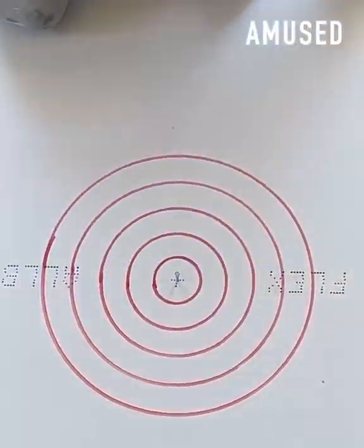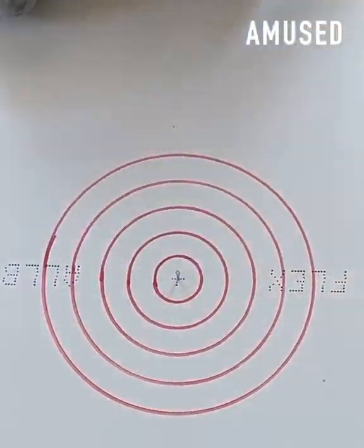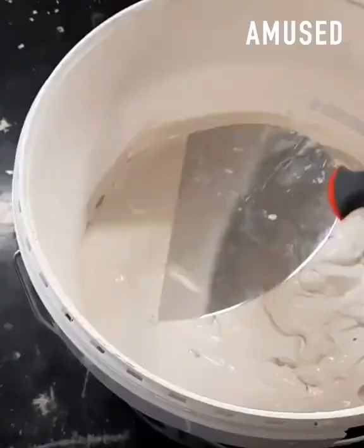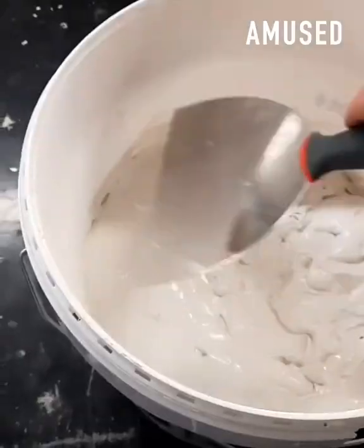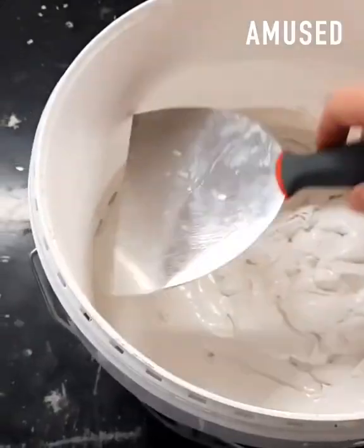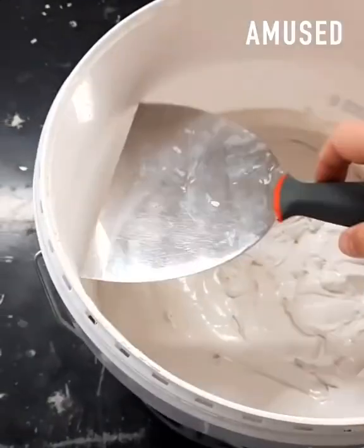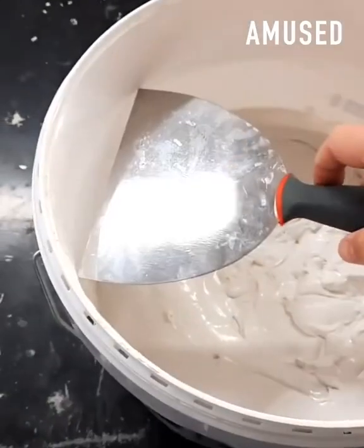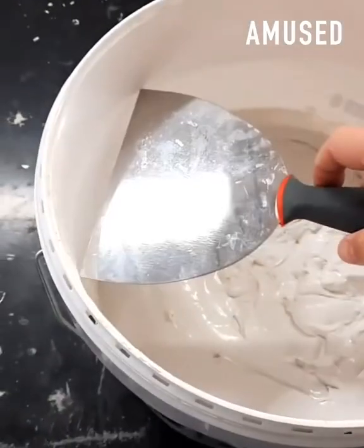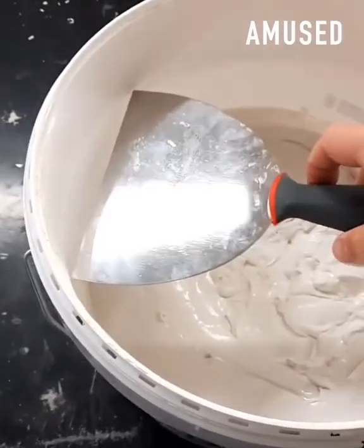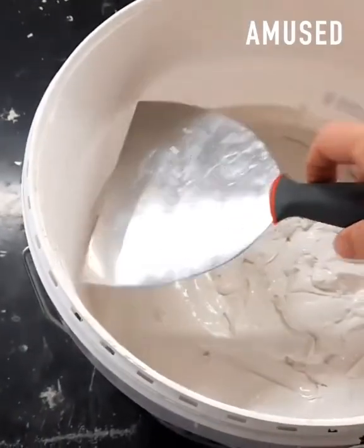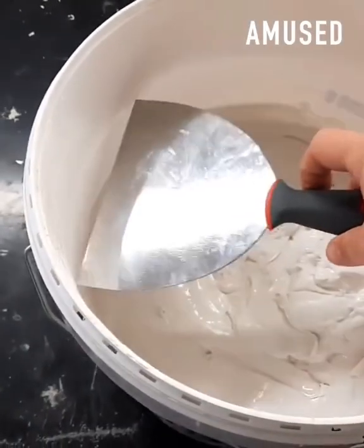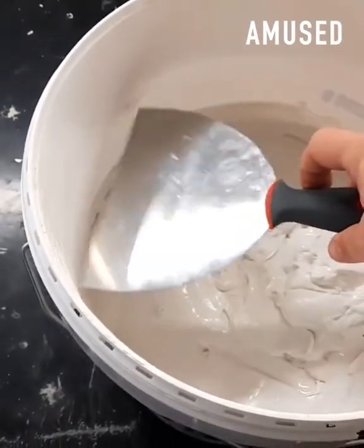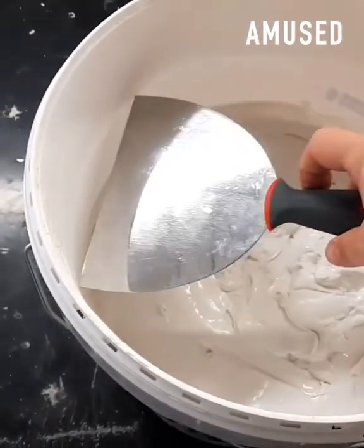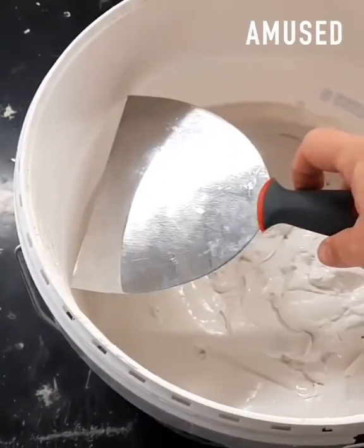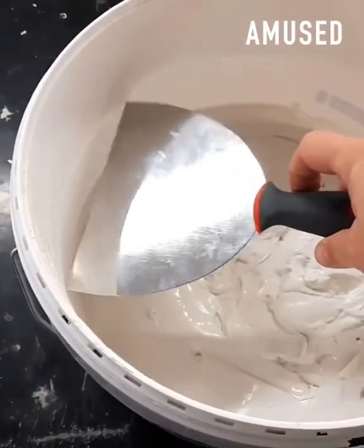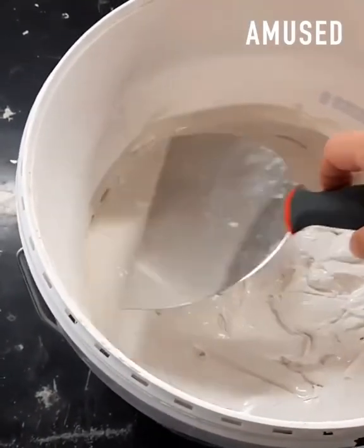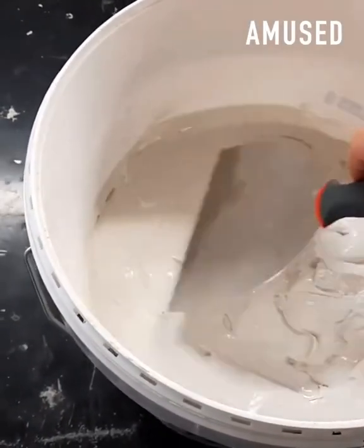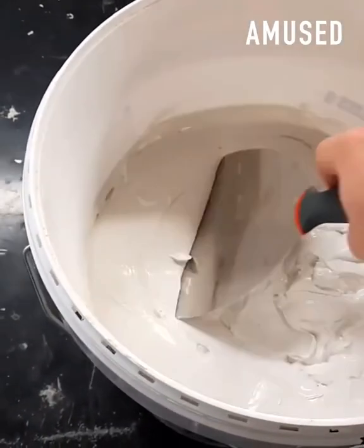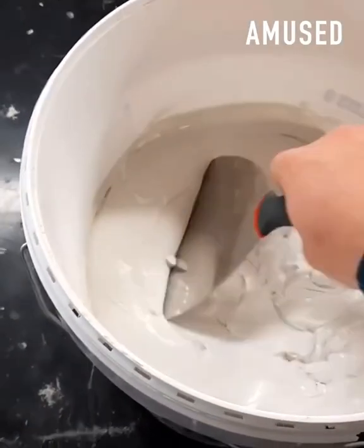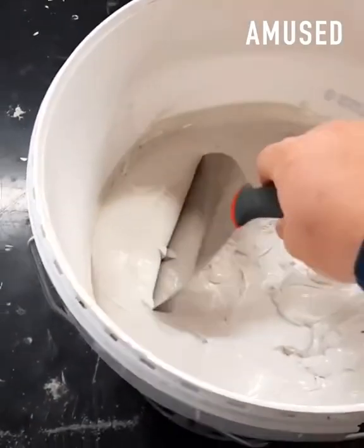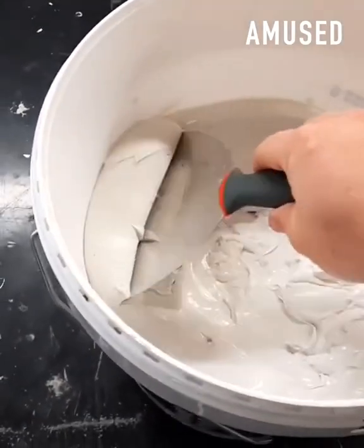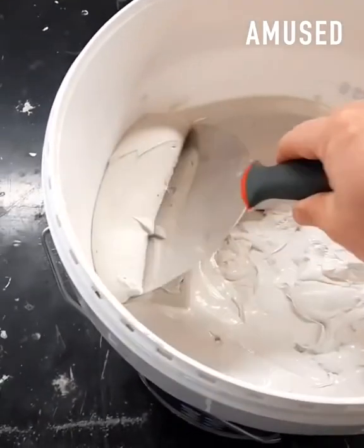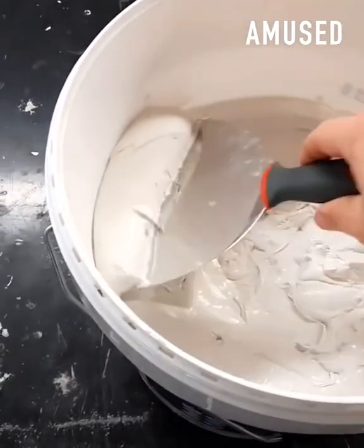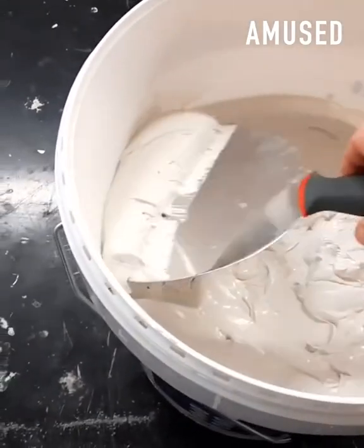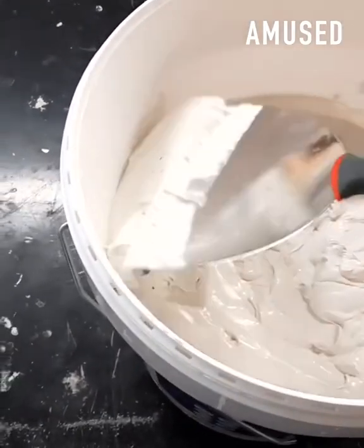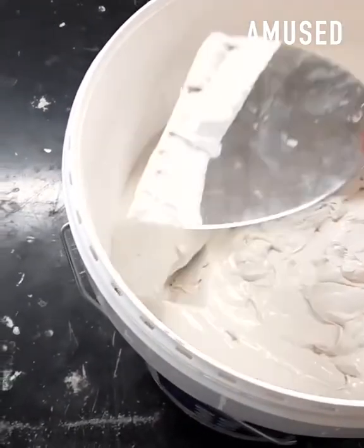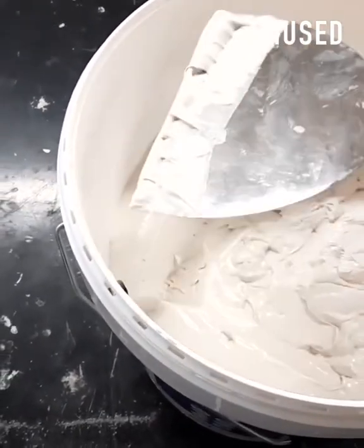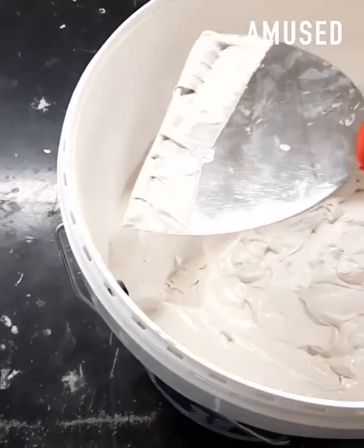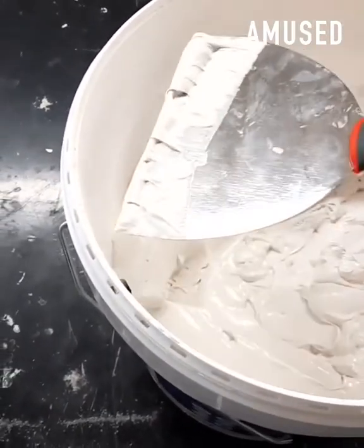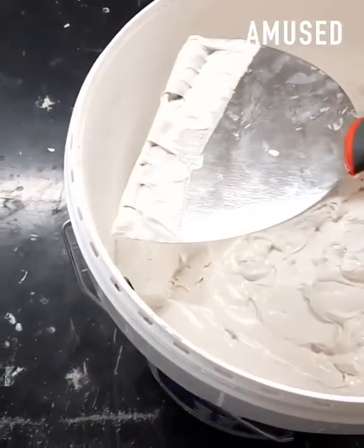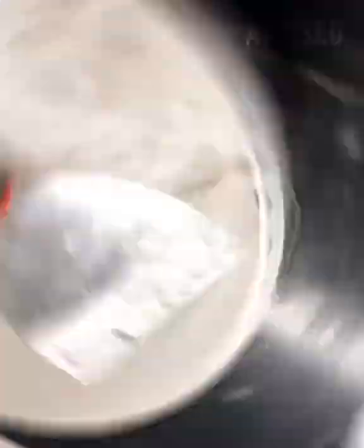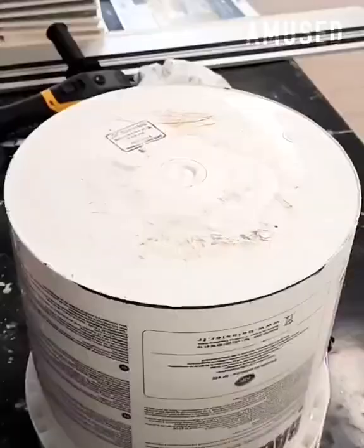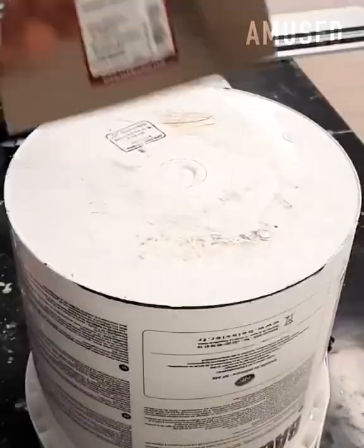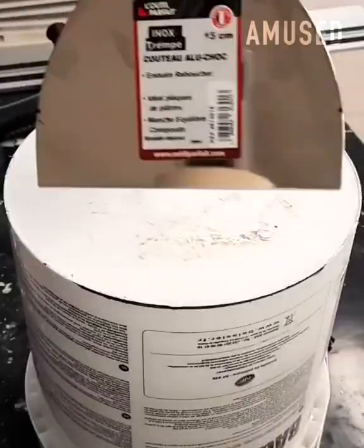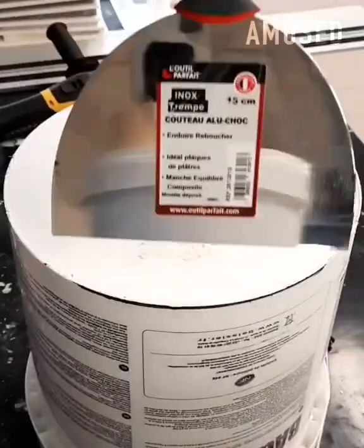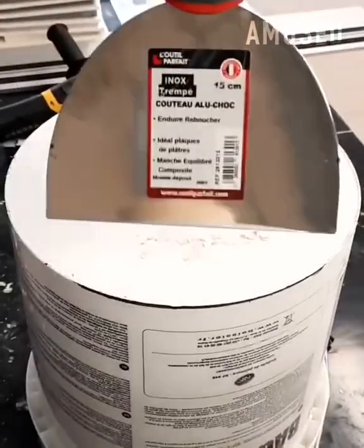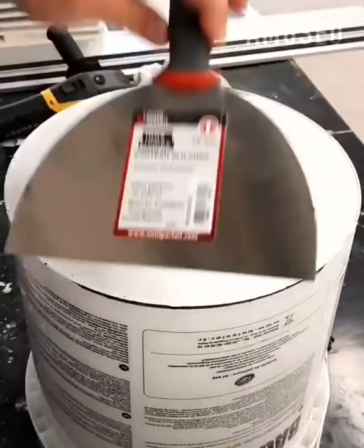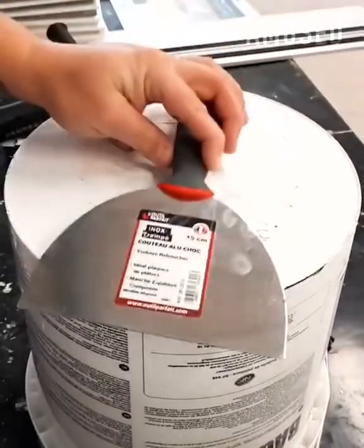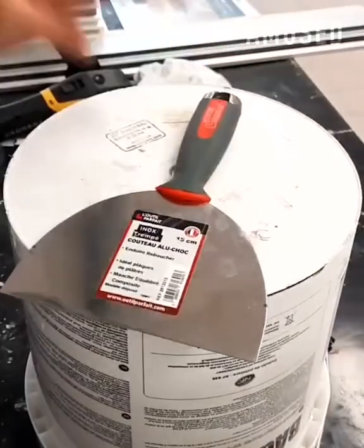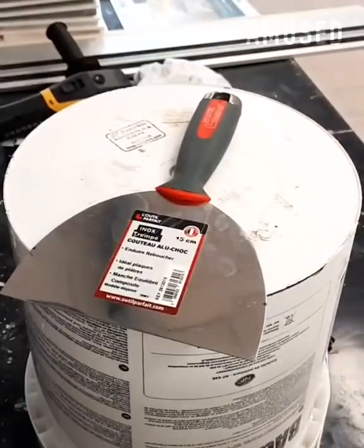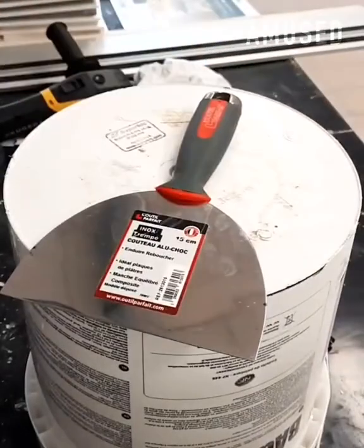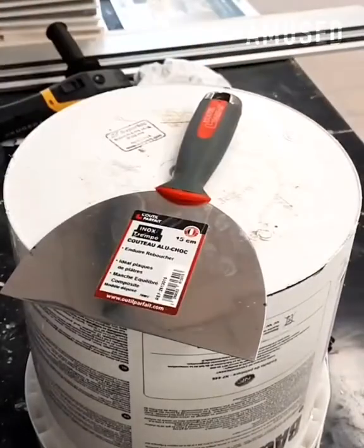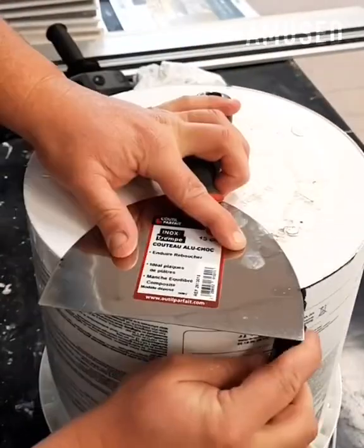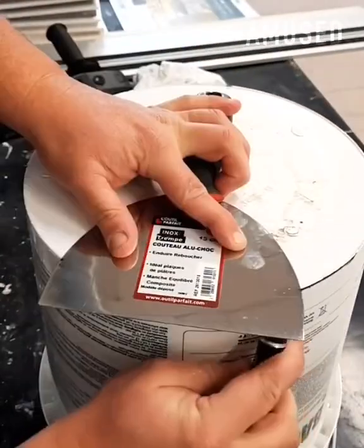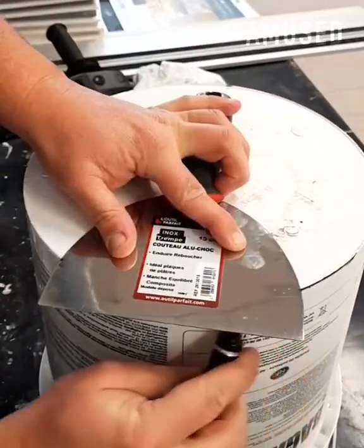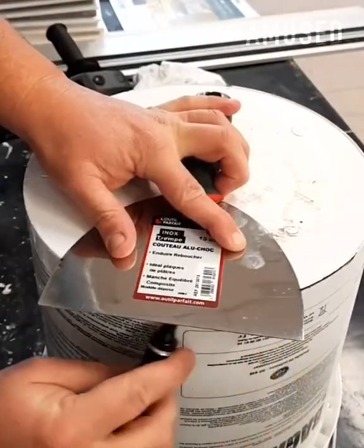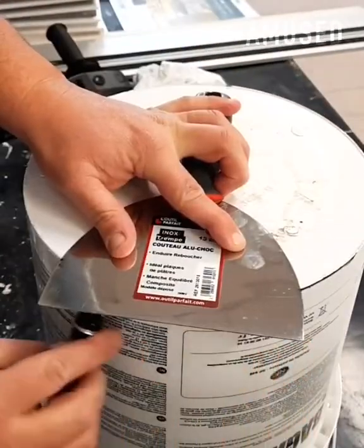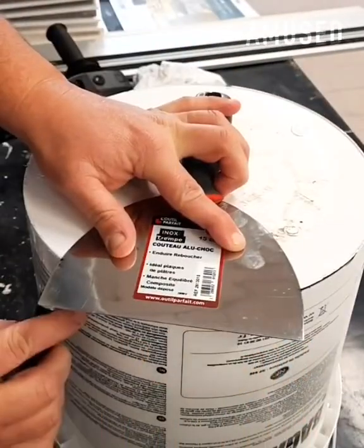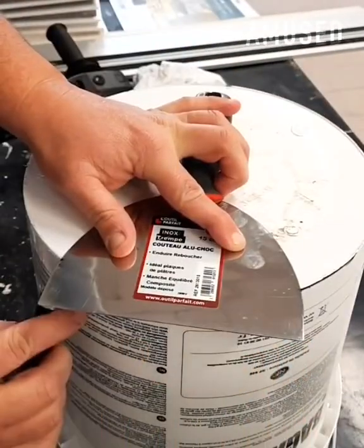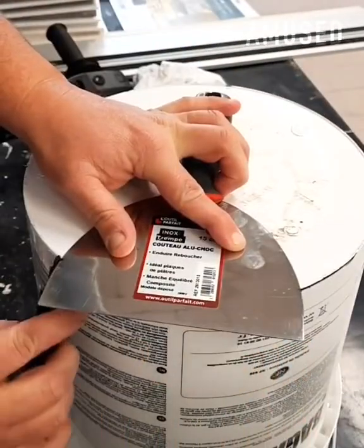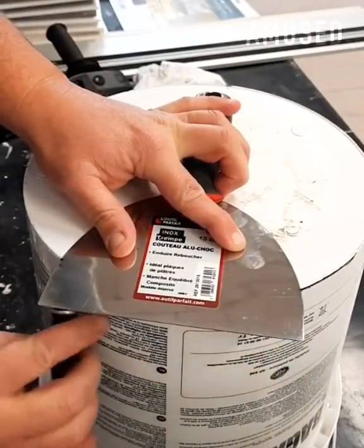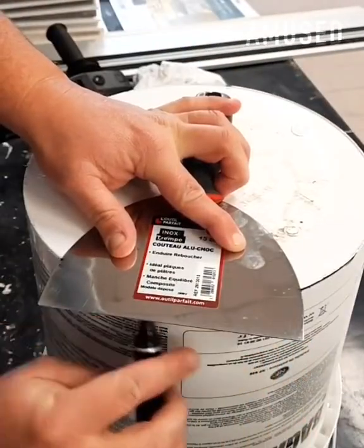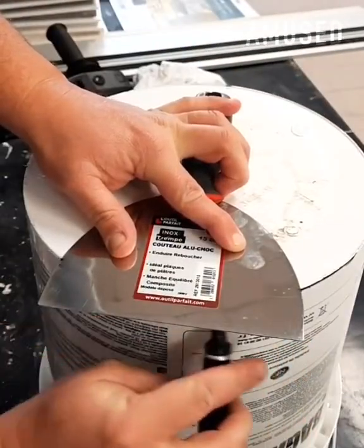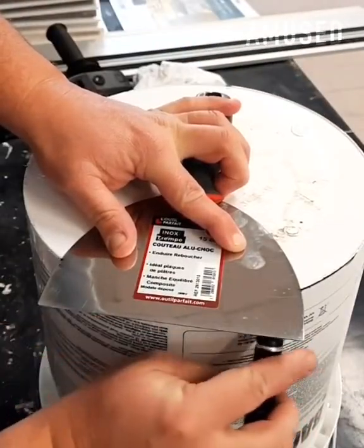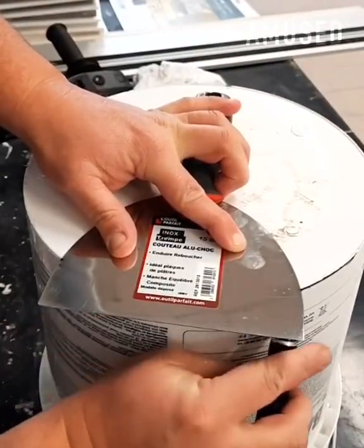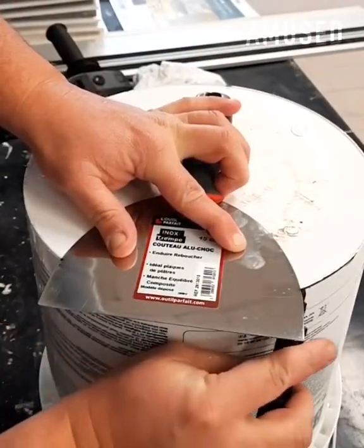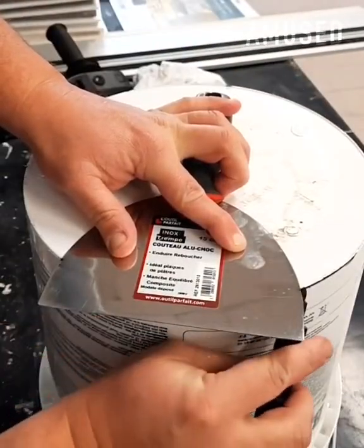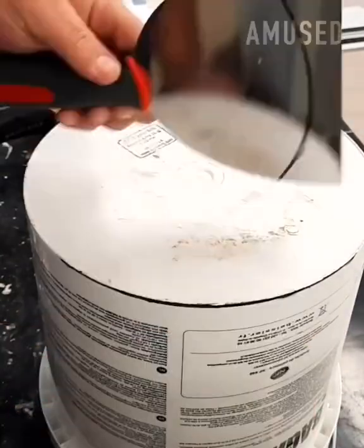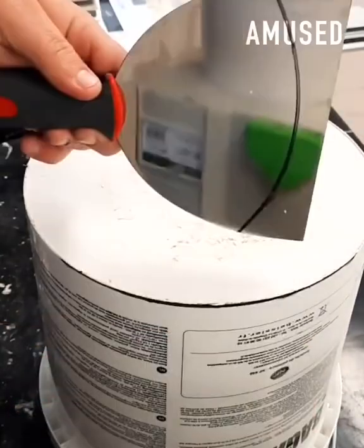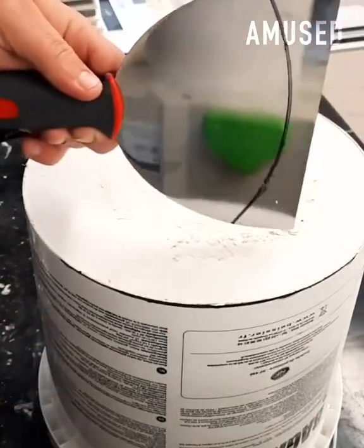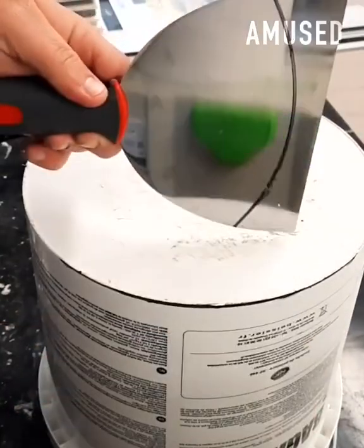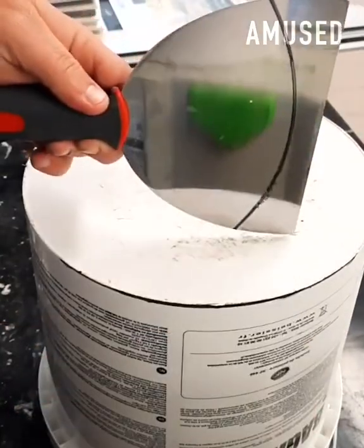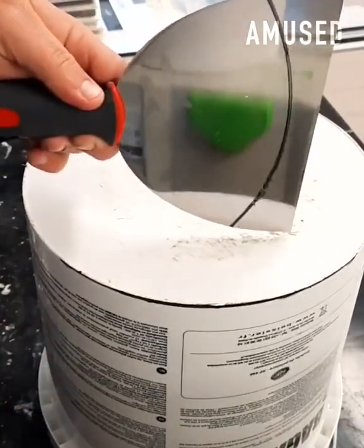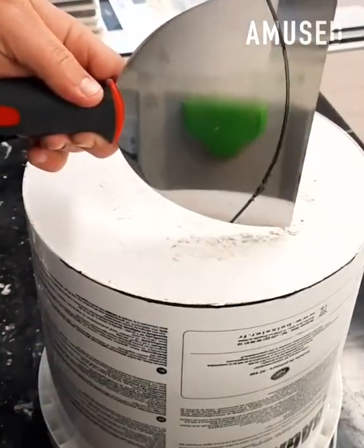After using a bucket to trace out a circular cut, an angle grinder is used to complete the custom putty knife.